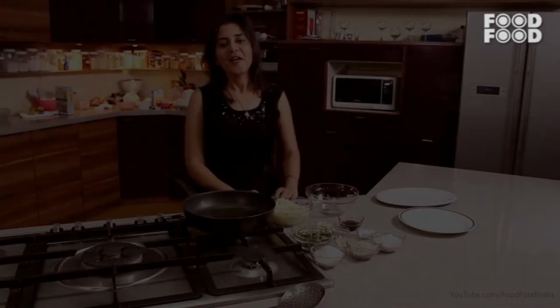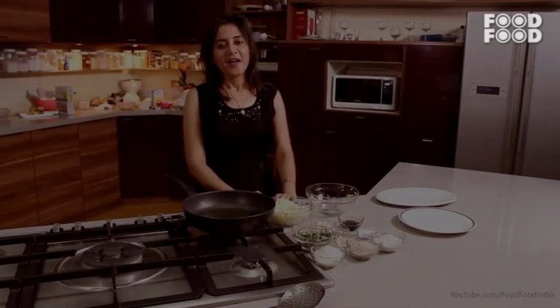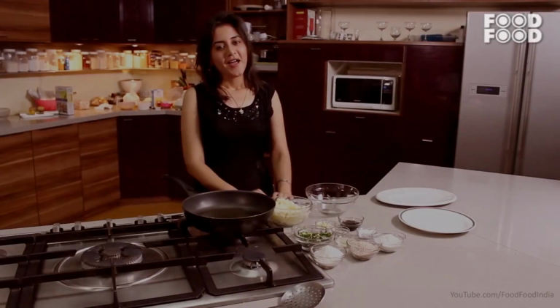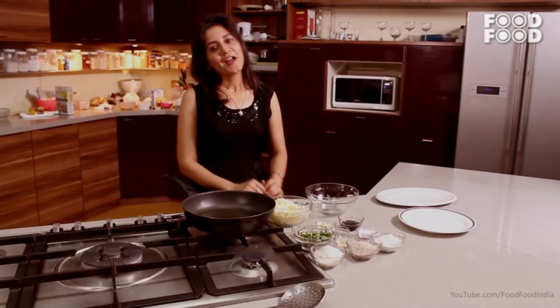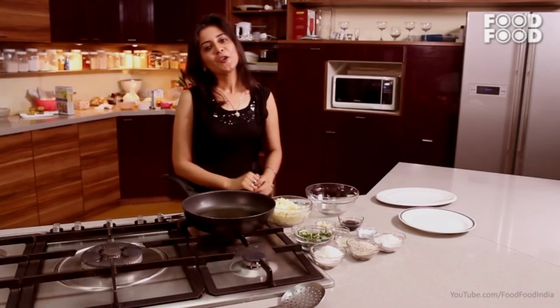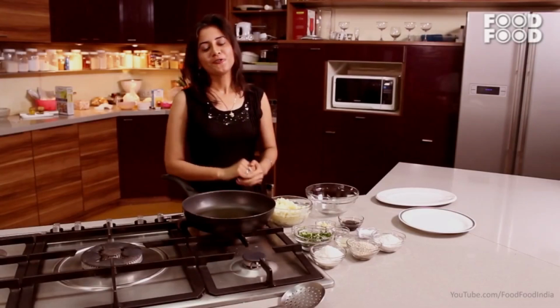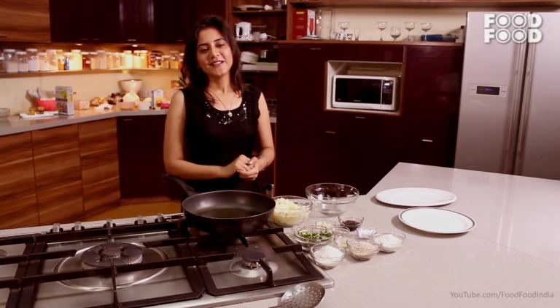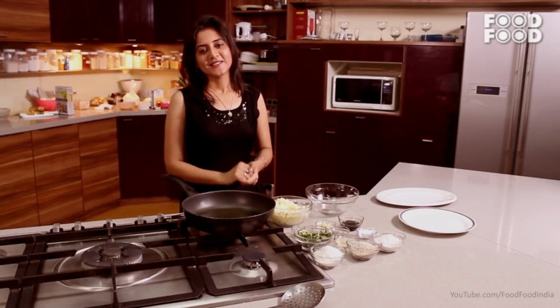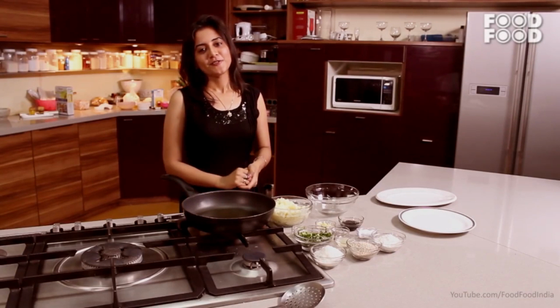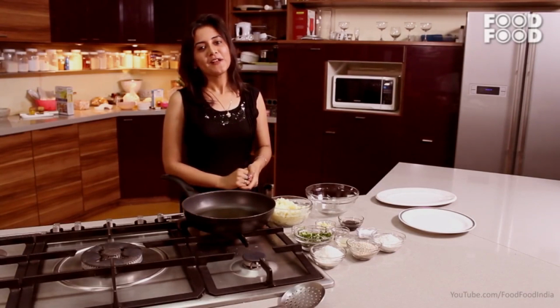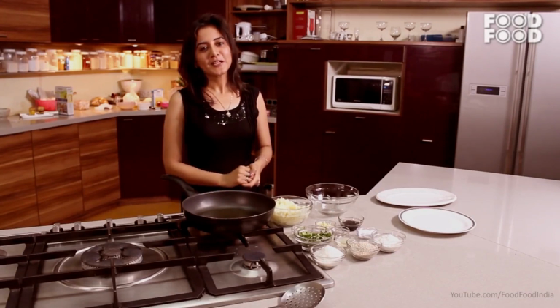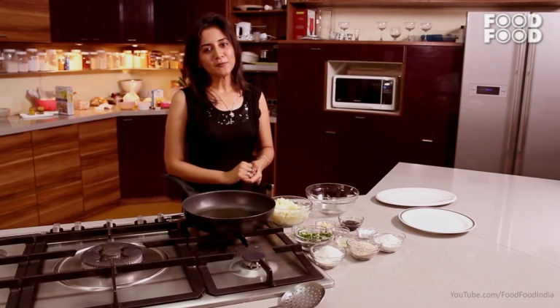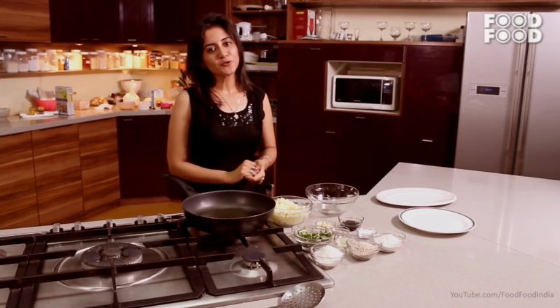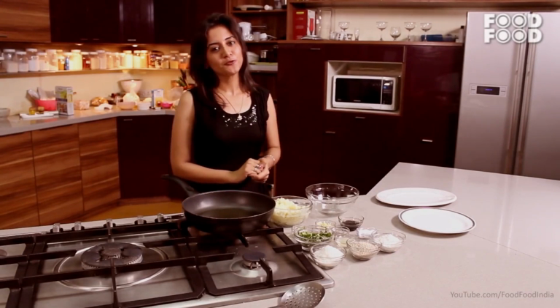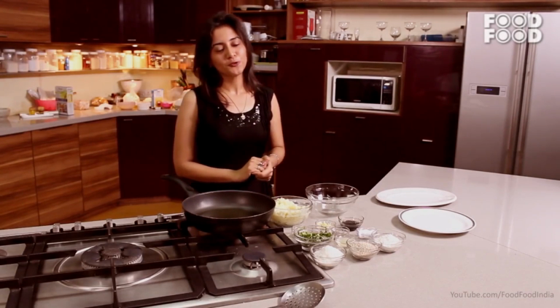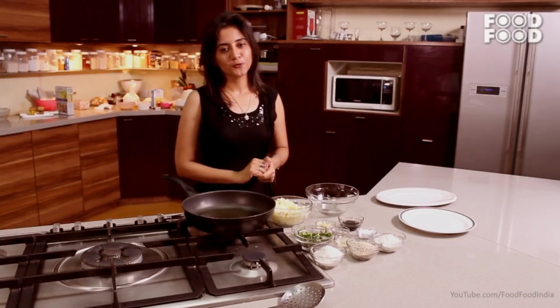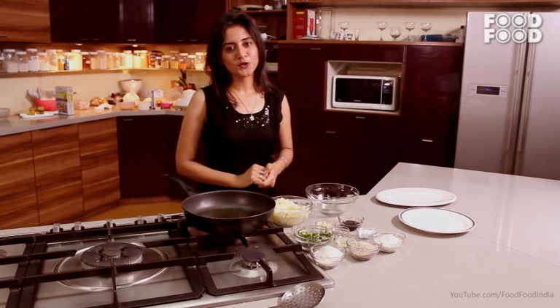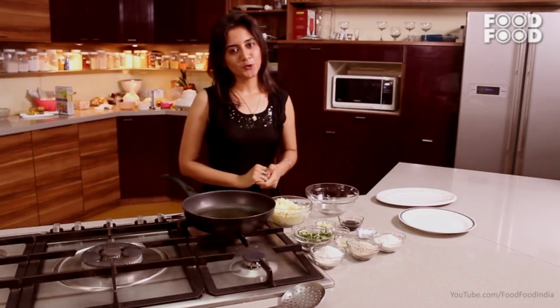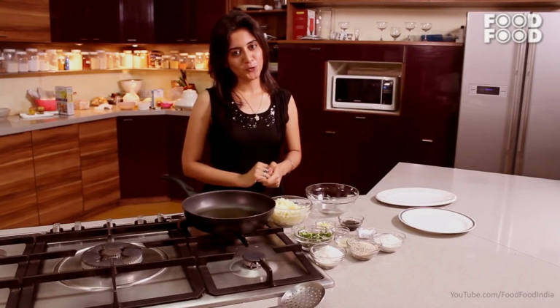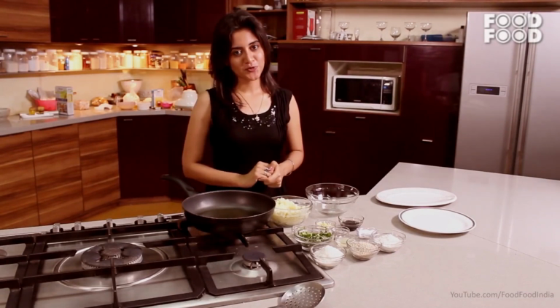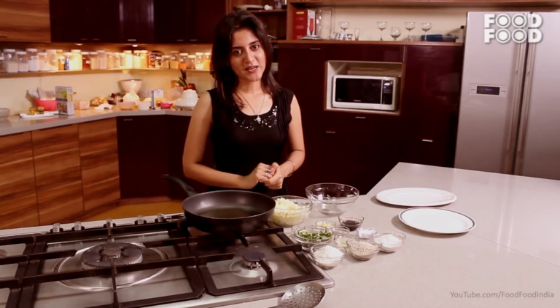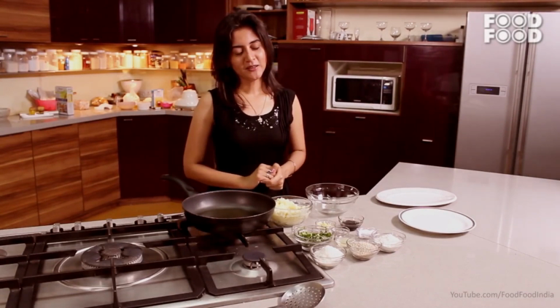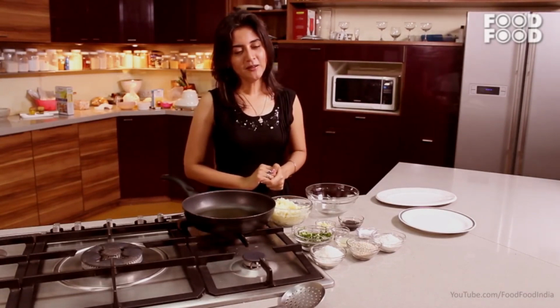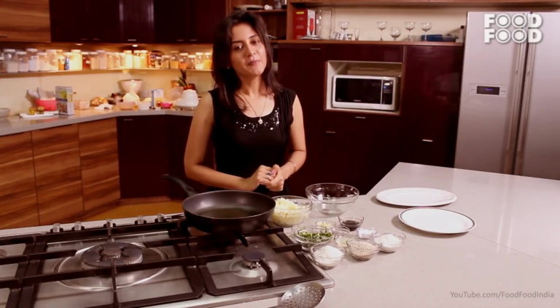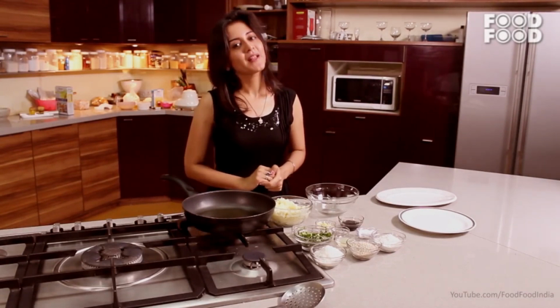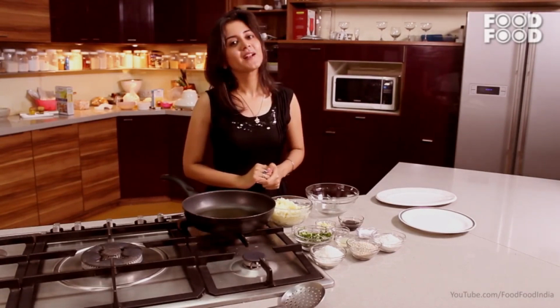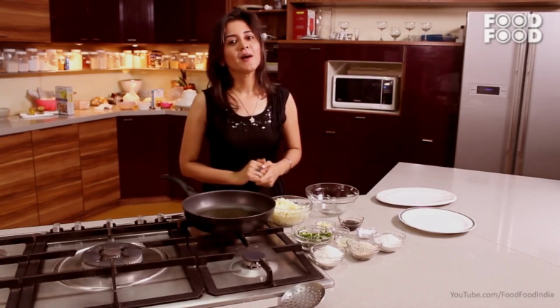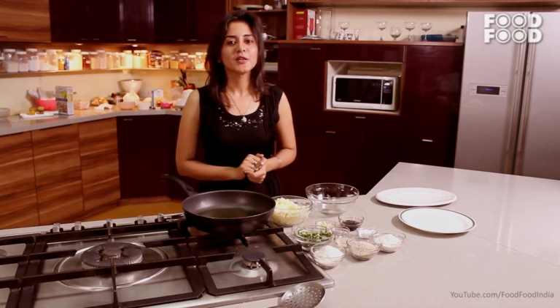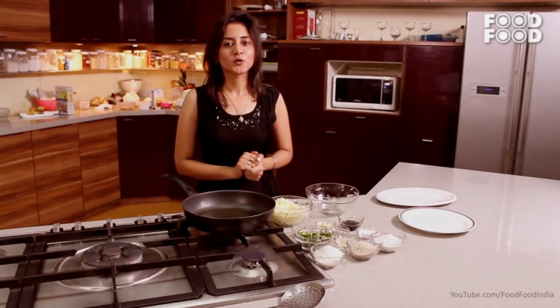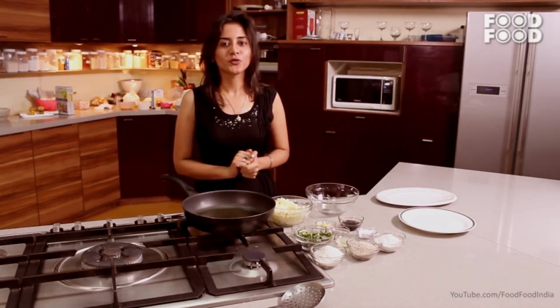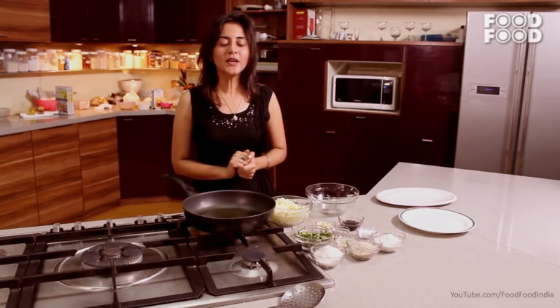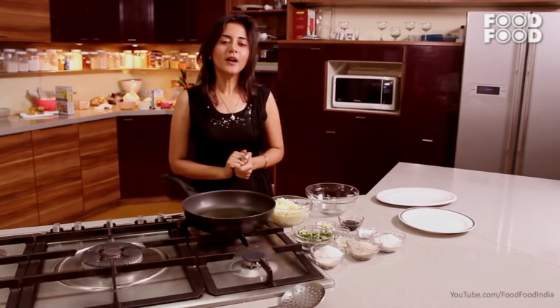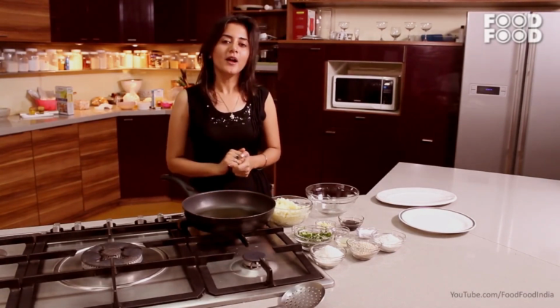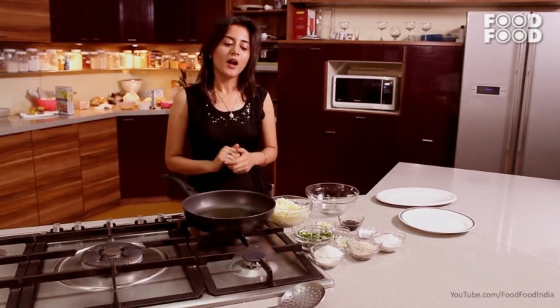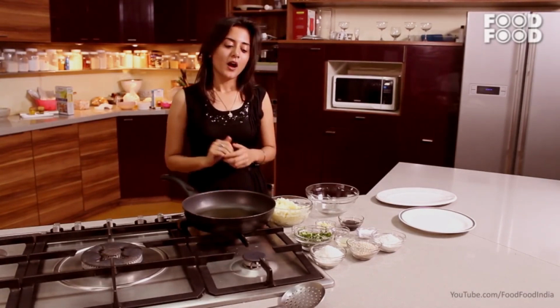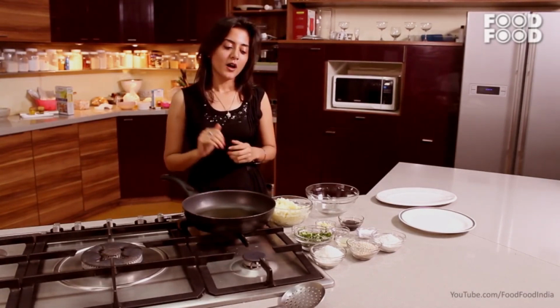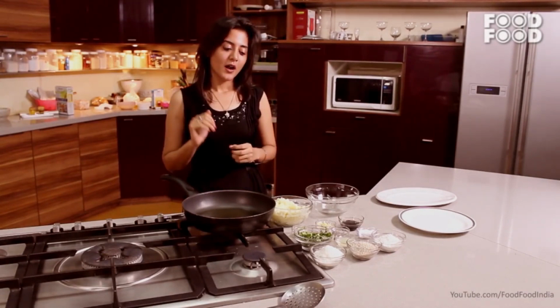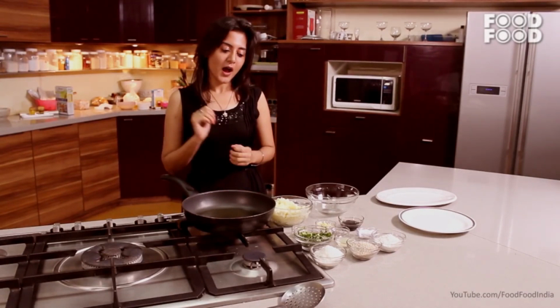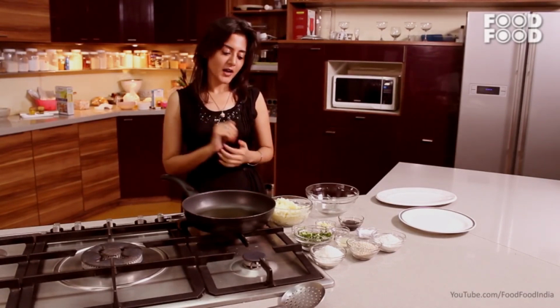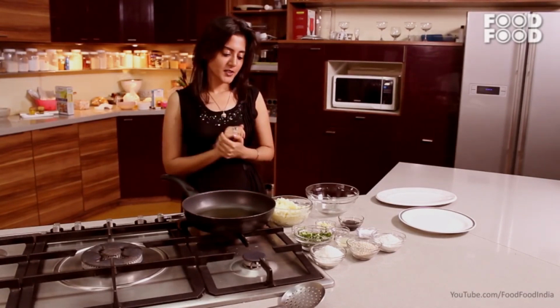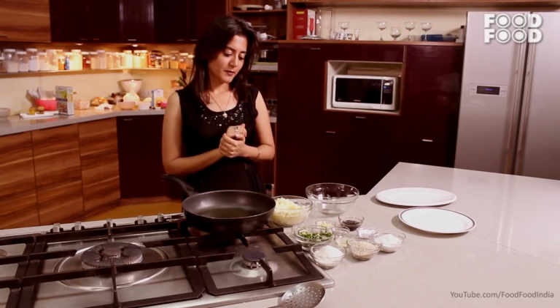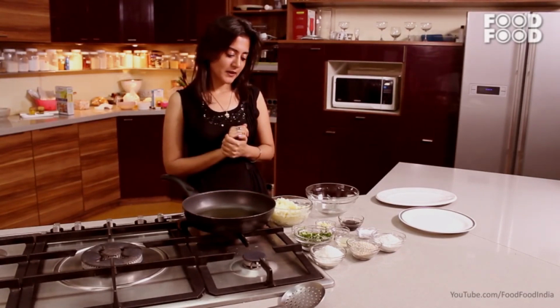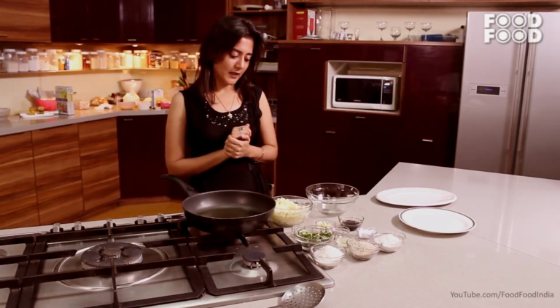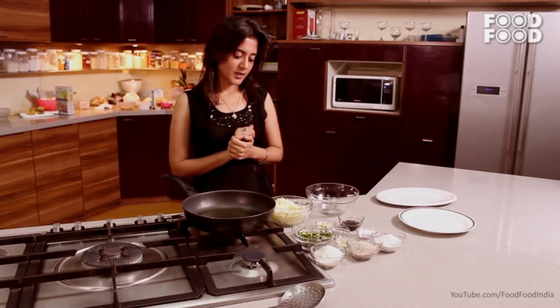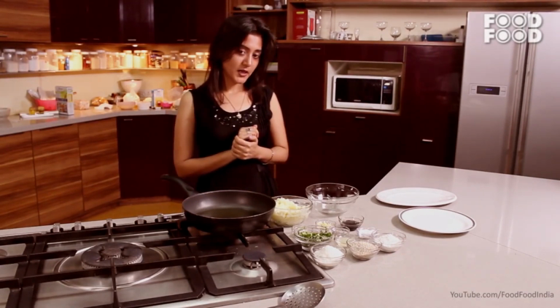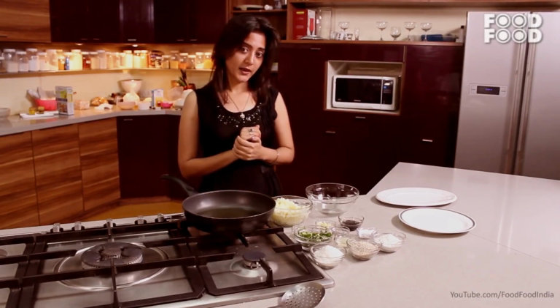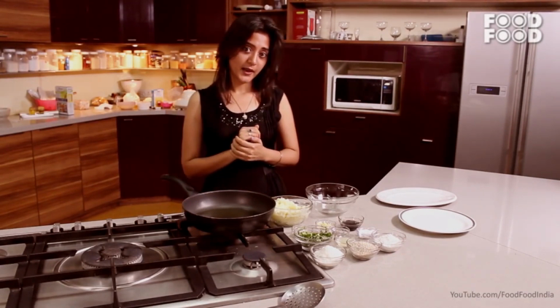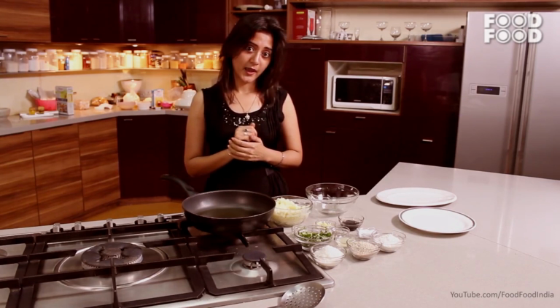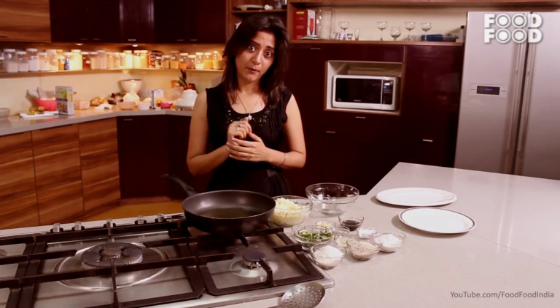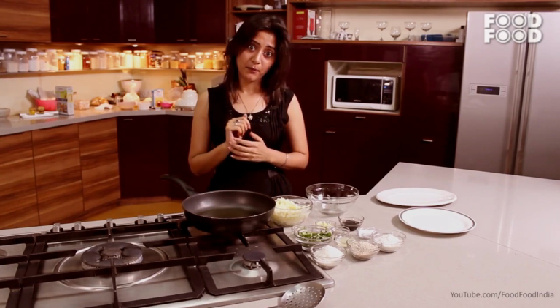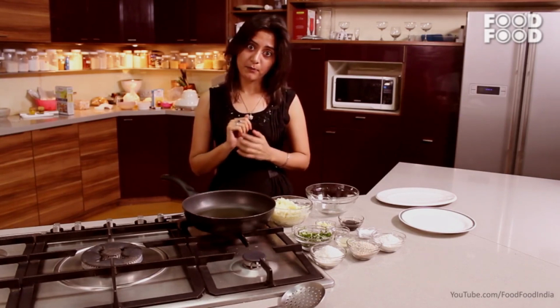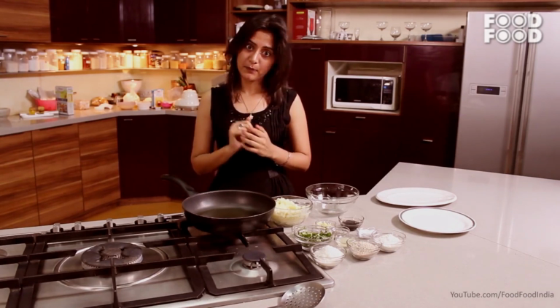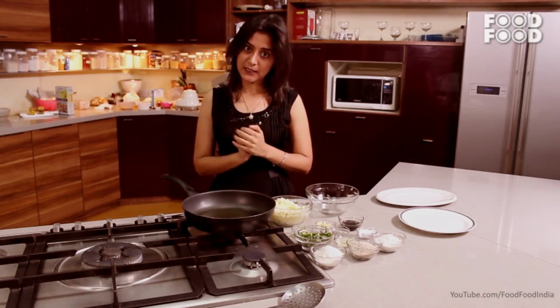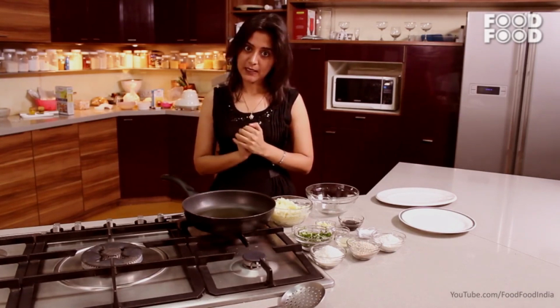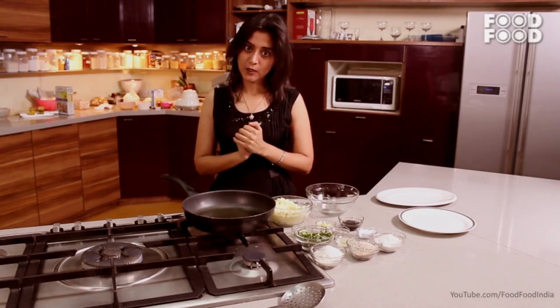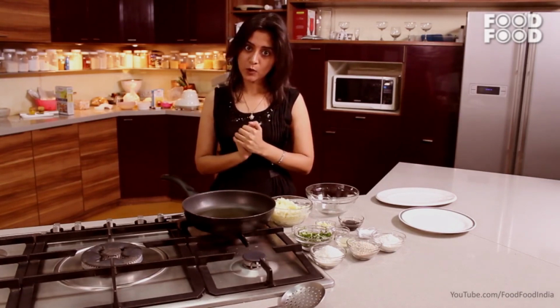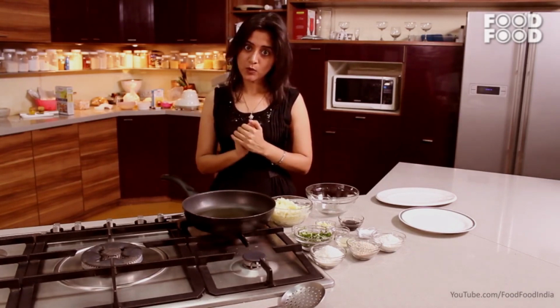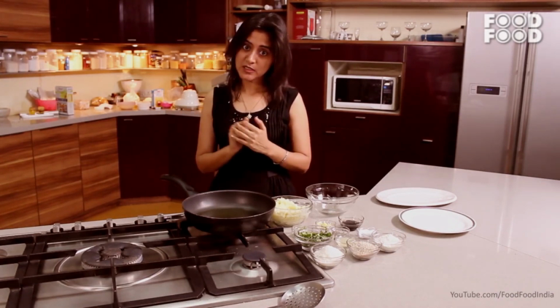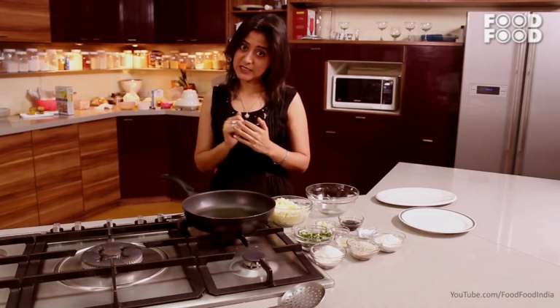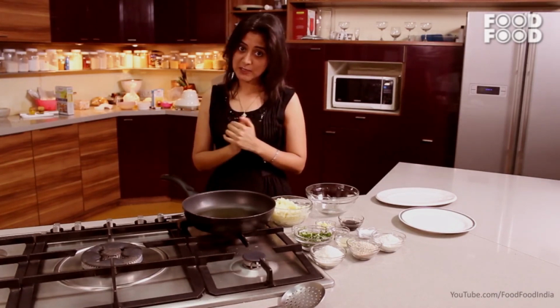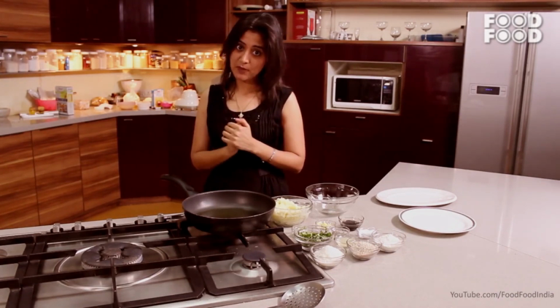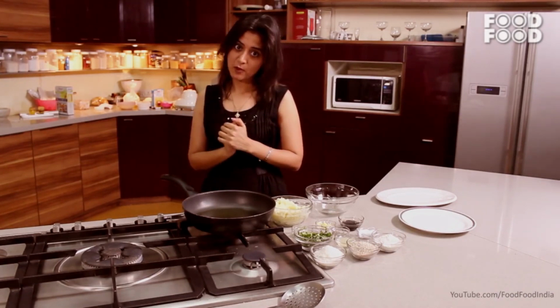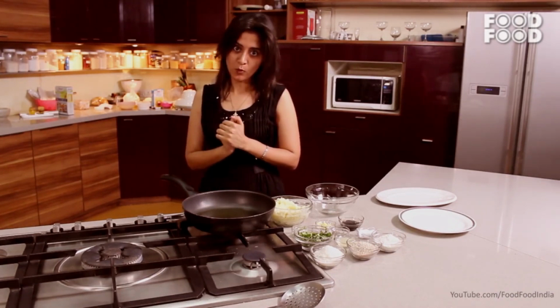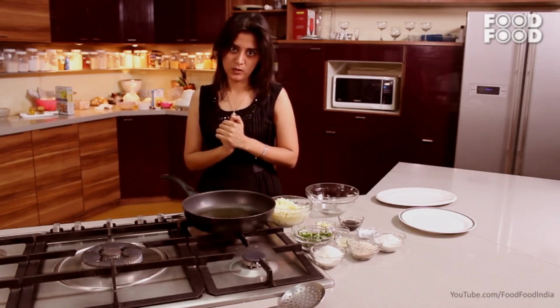Hello Friends! Welcome to Food Foods YouTube channel. My name is Jyoti. Today we are making Potato Sesame Rolls.